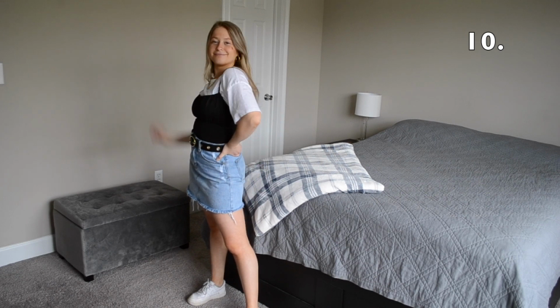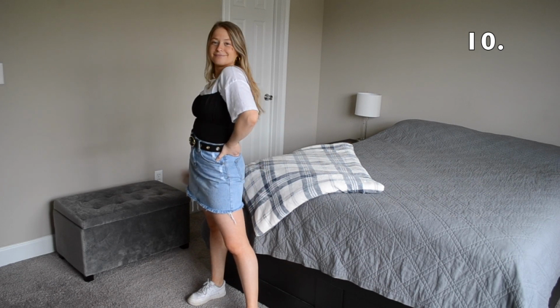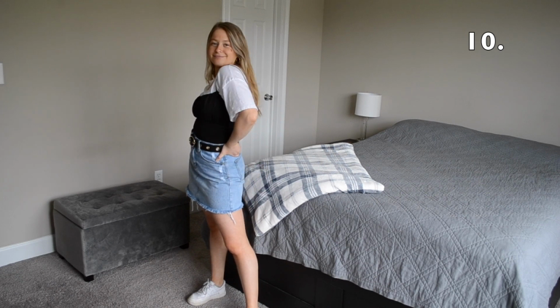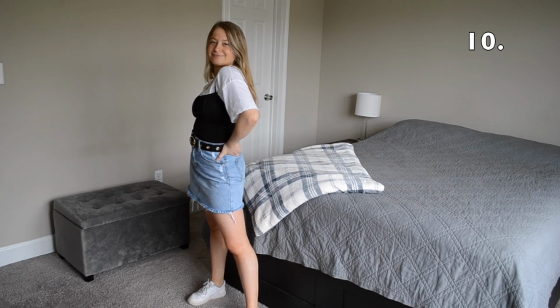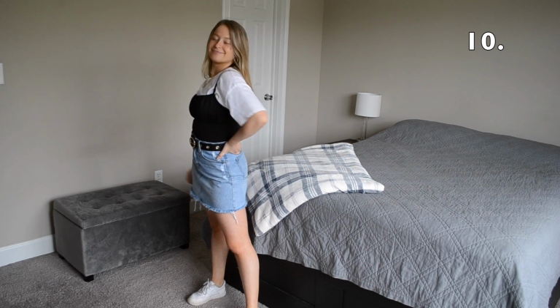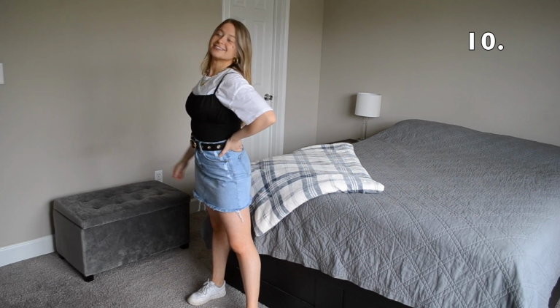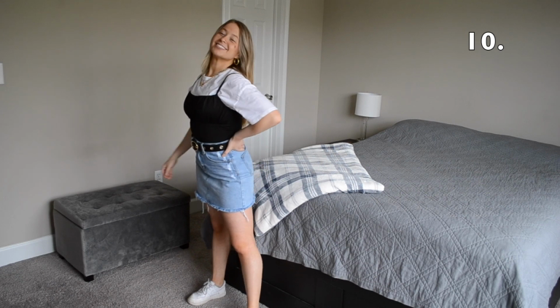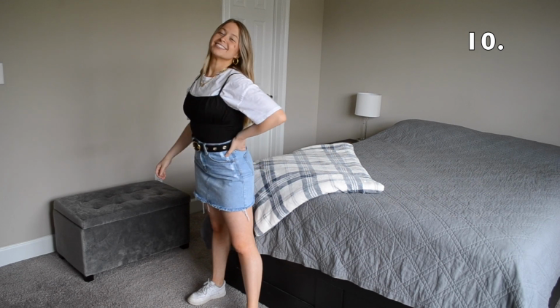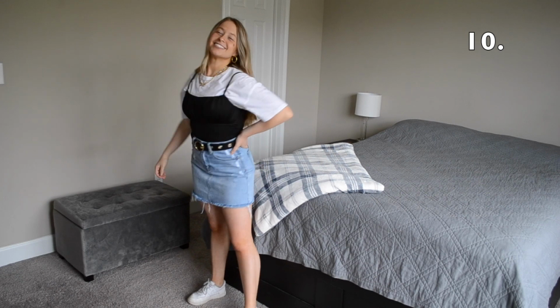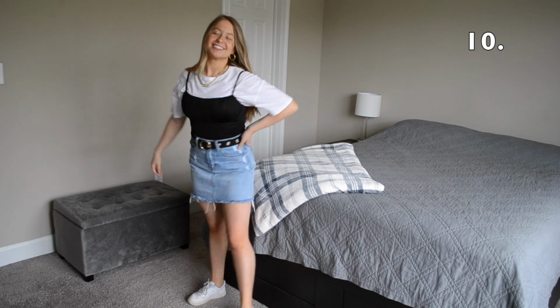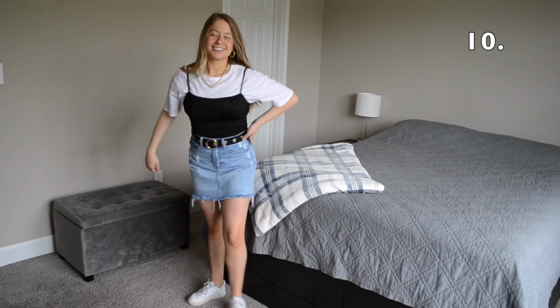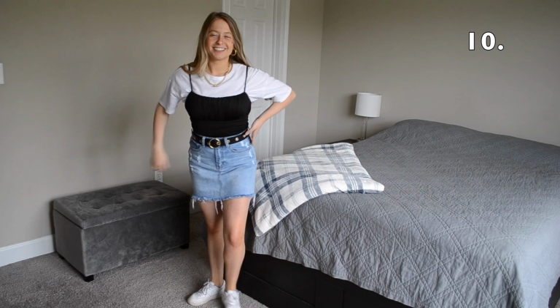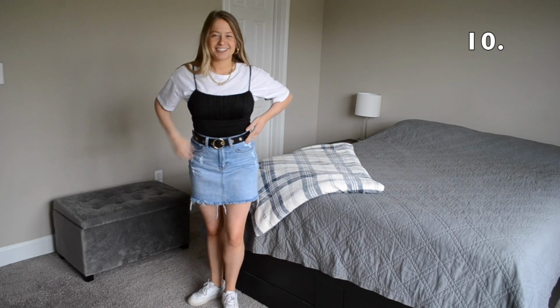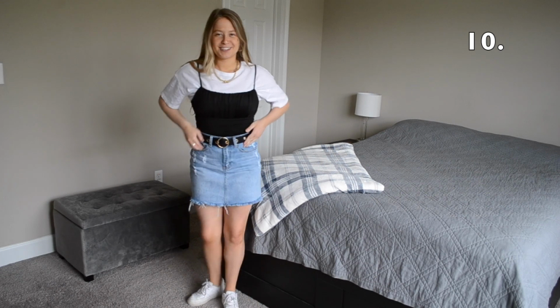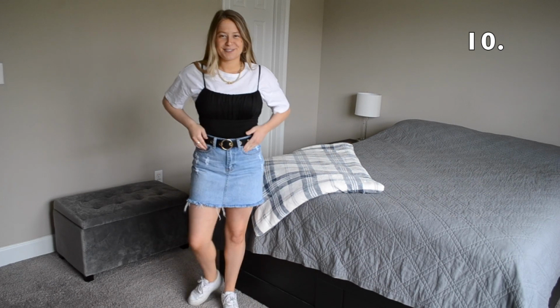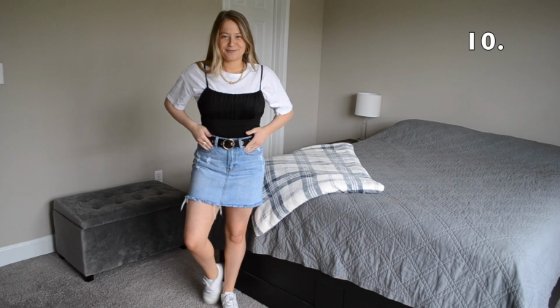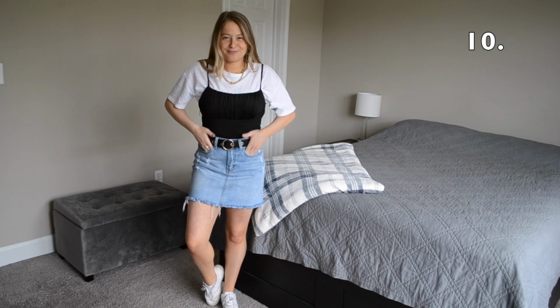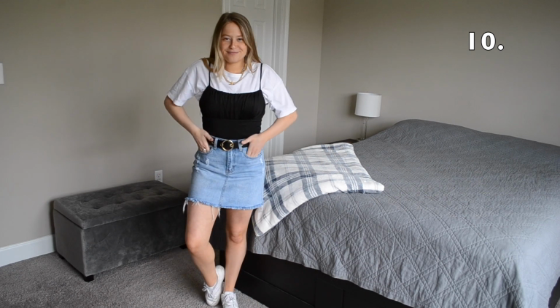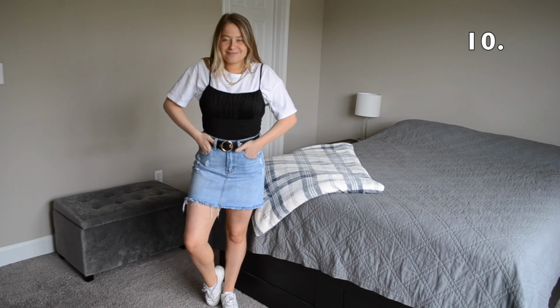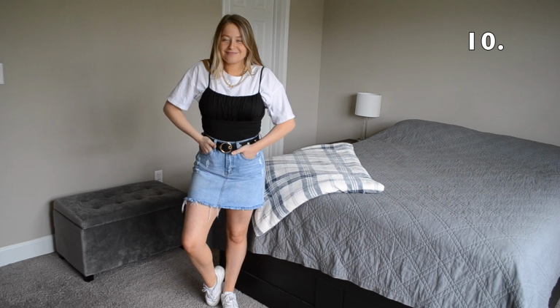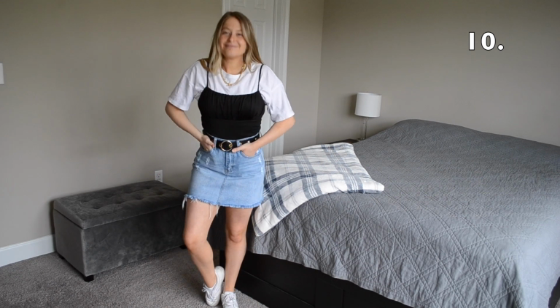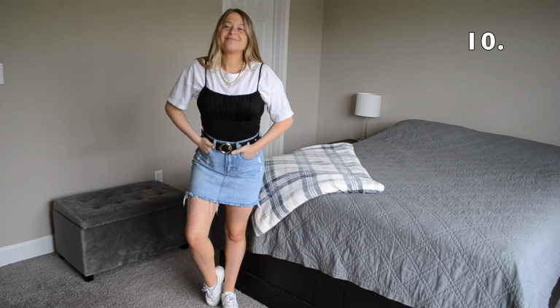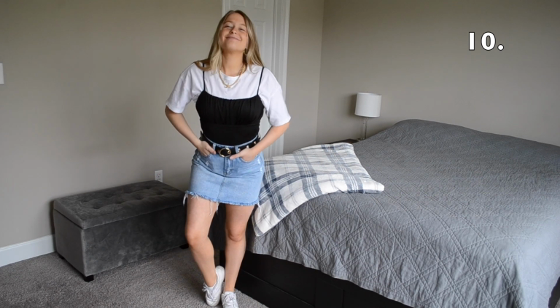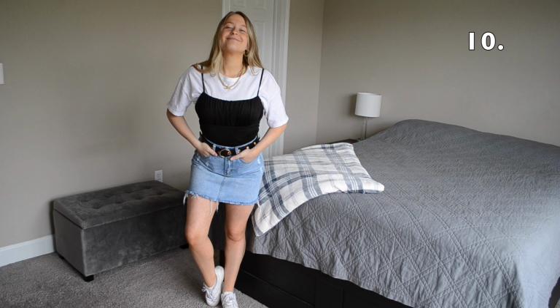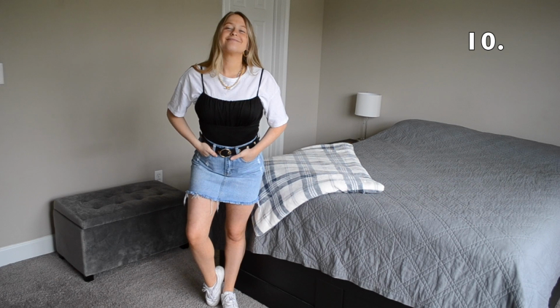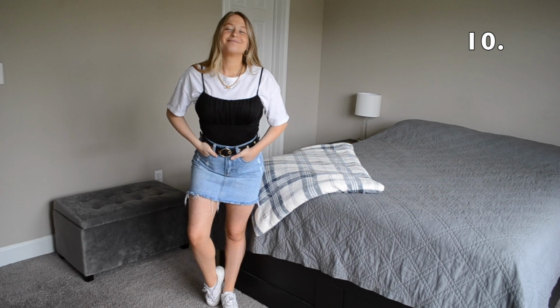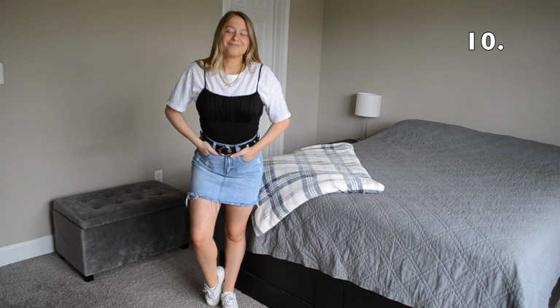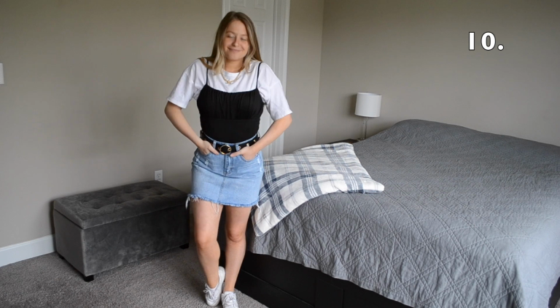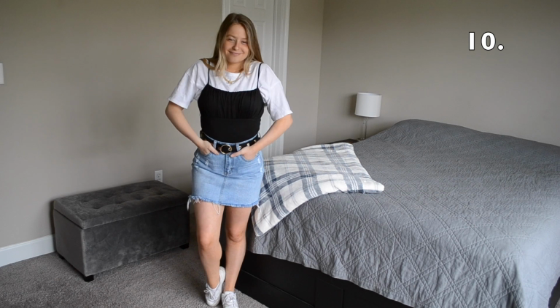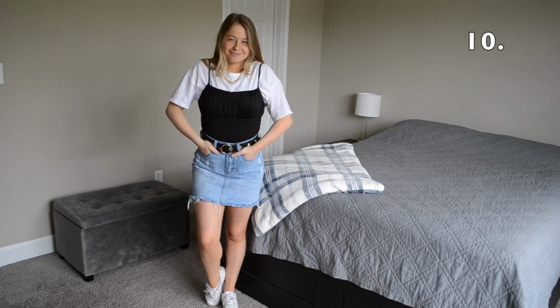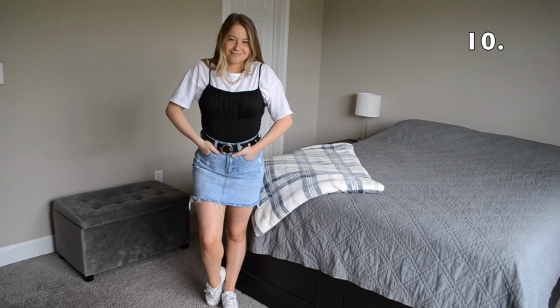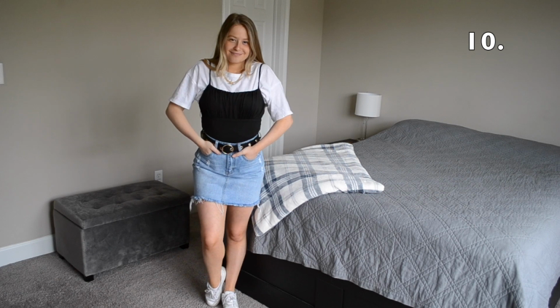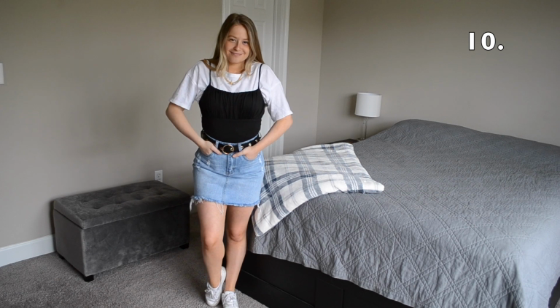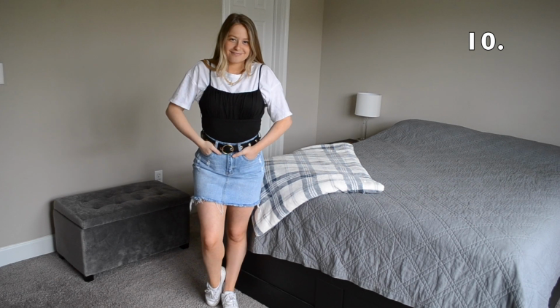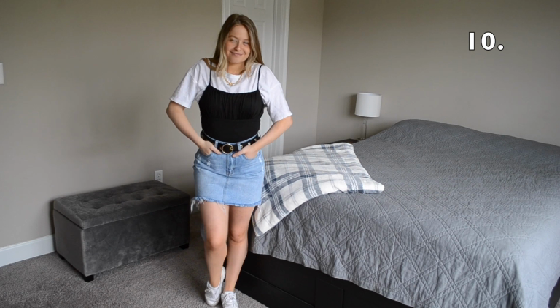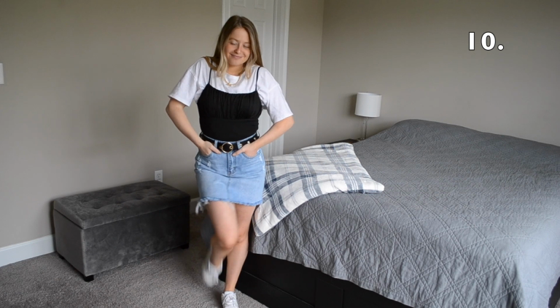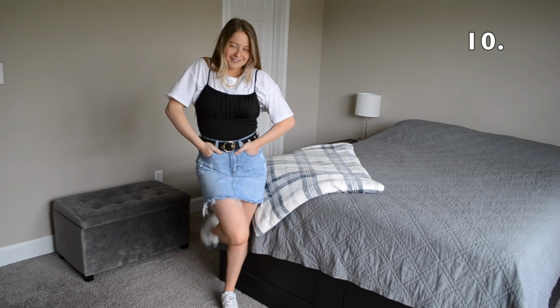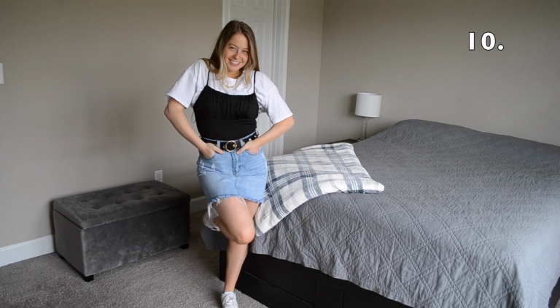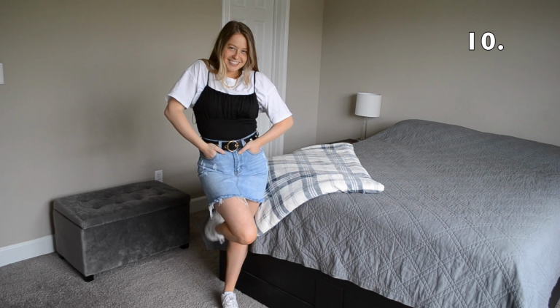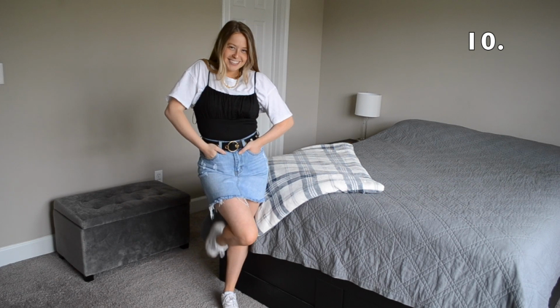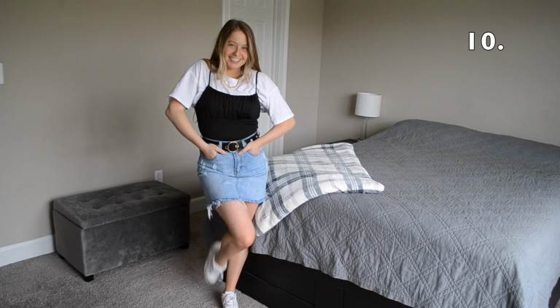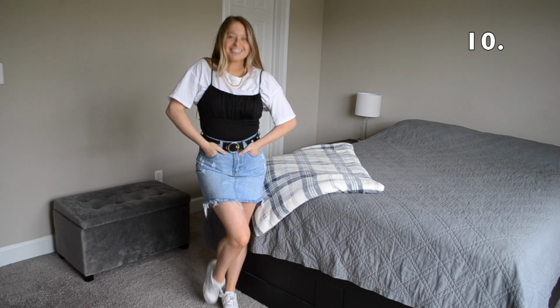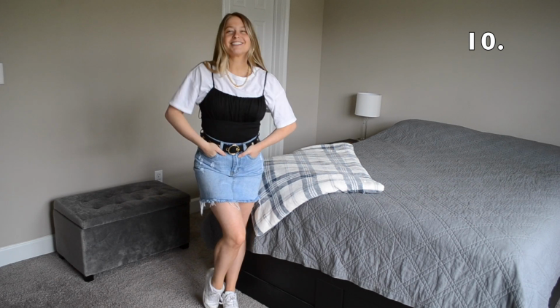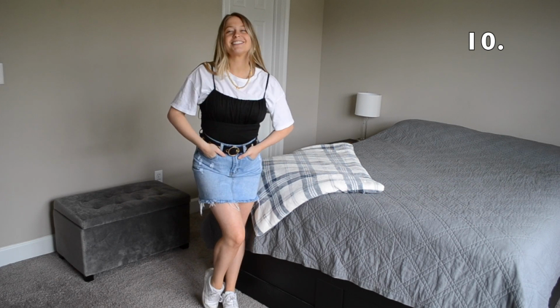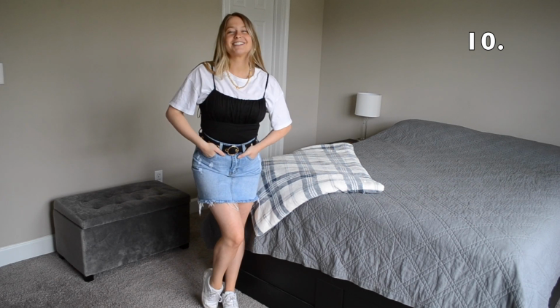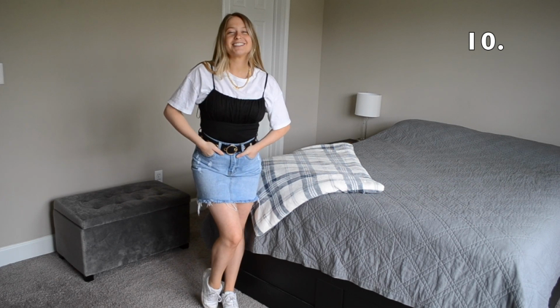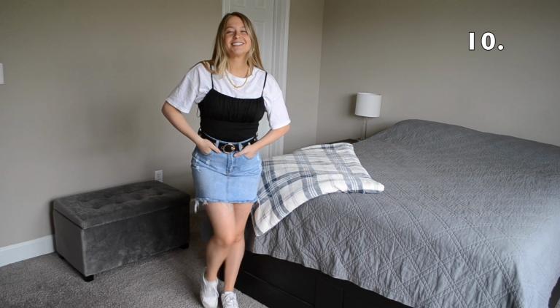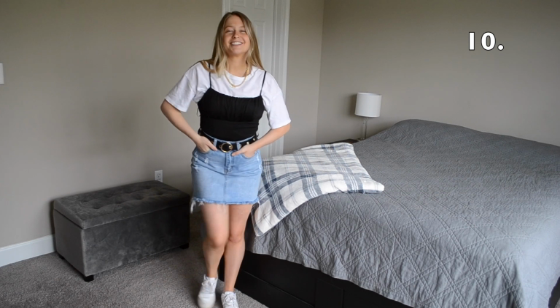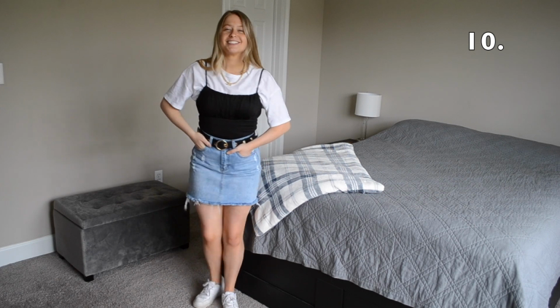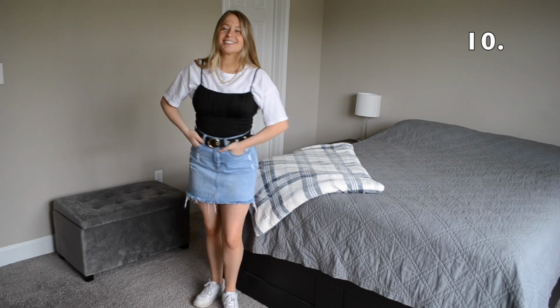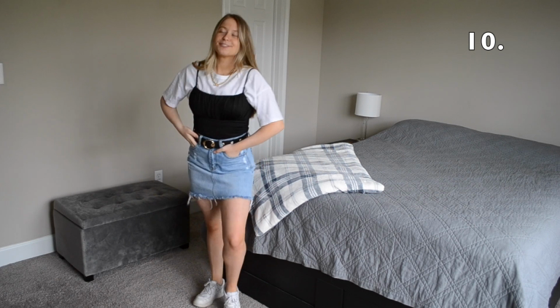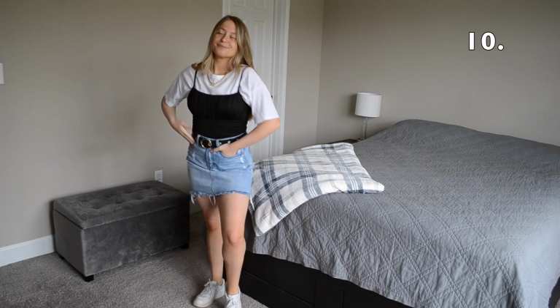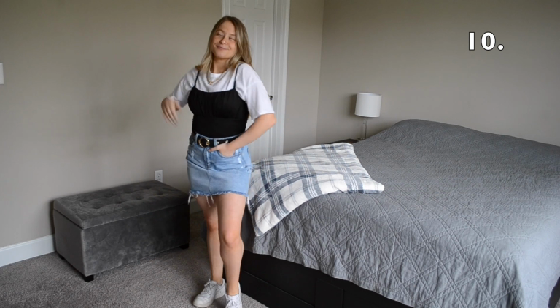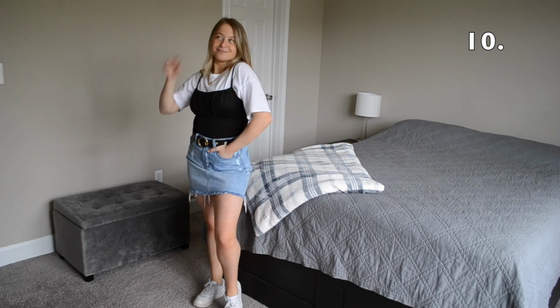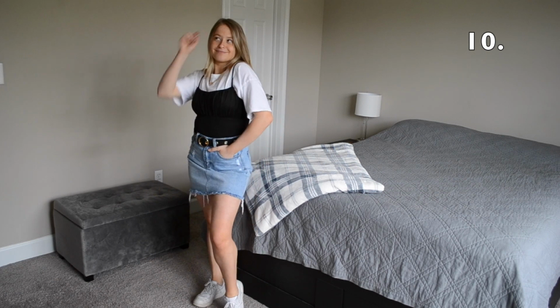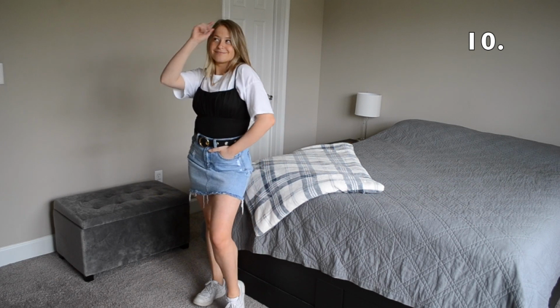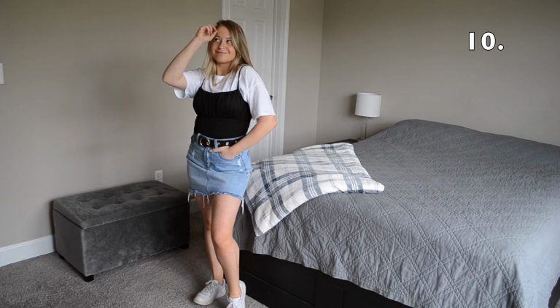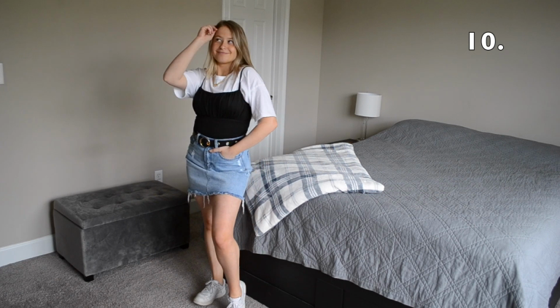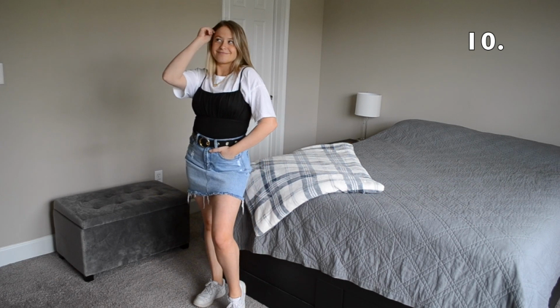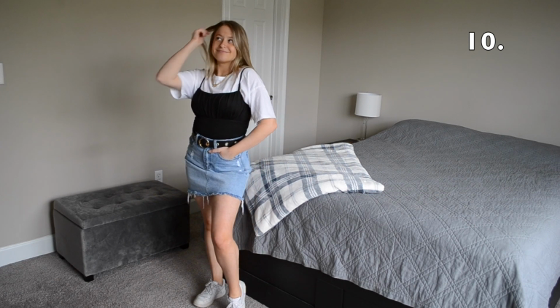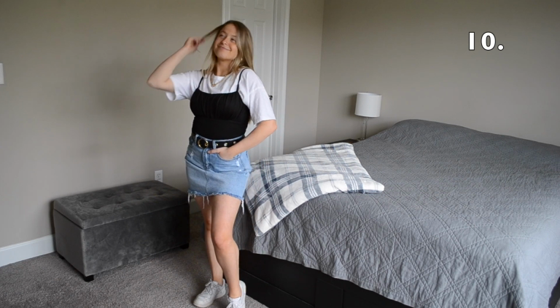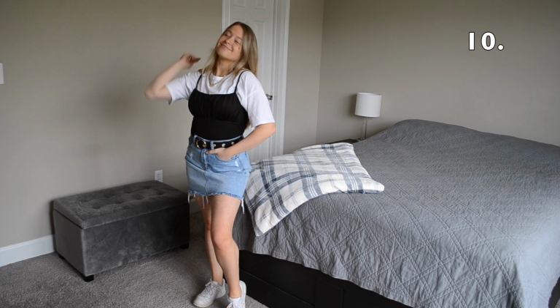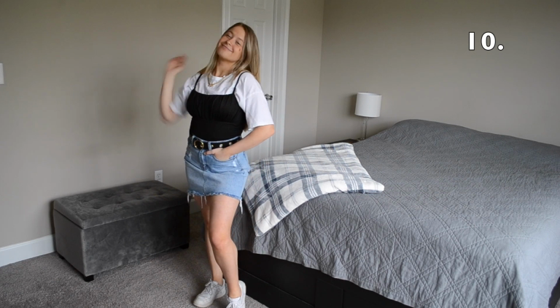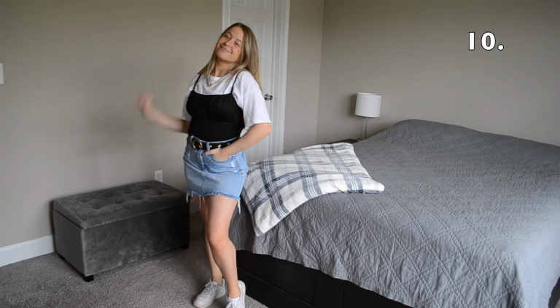In outfit number ten I put a black bodysuit on over my white t-shirt. I added some white sneakers and a black belt.